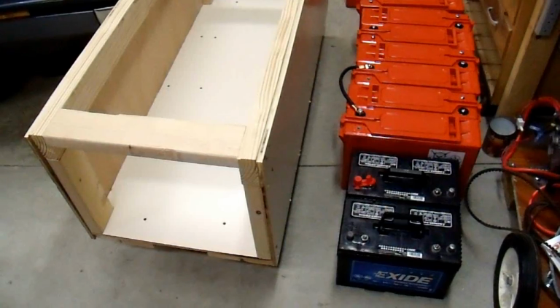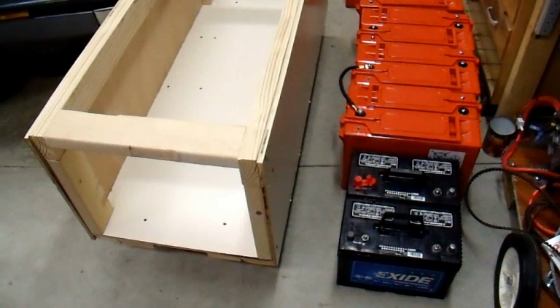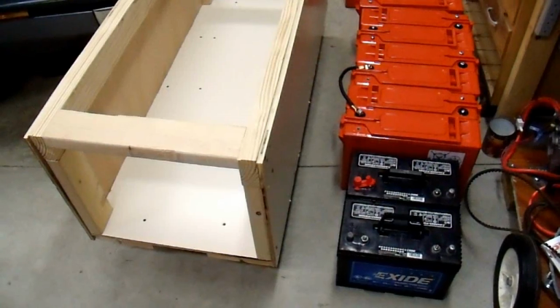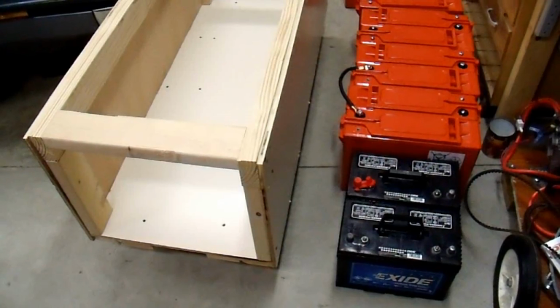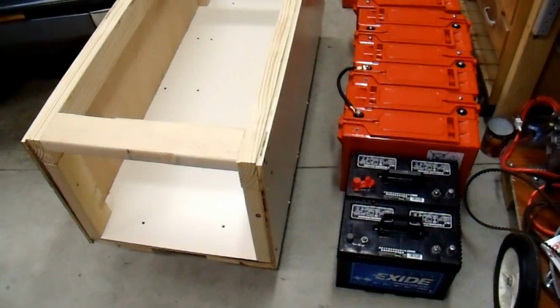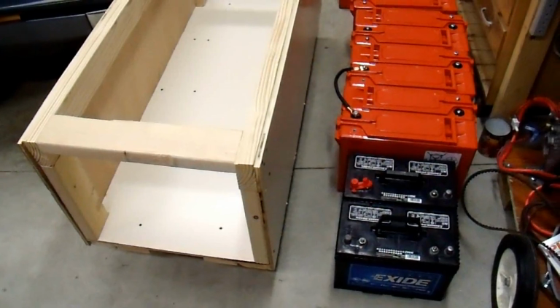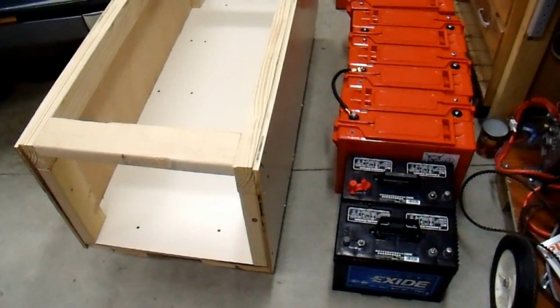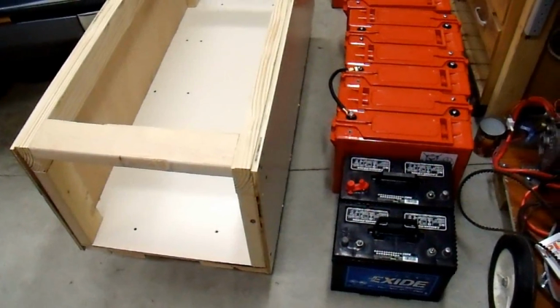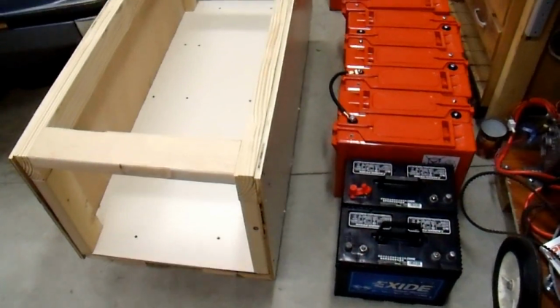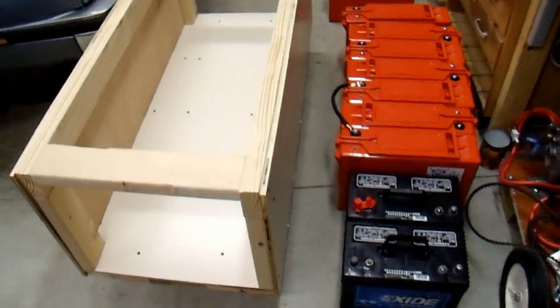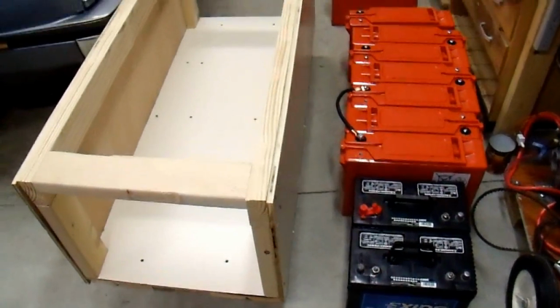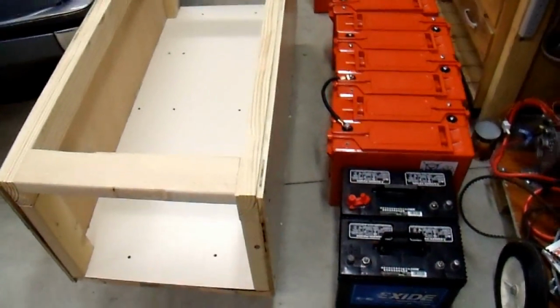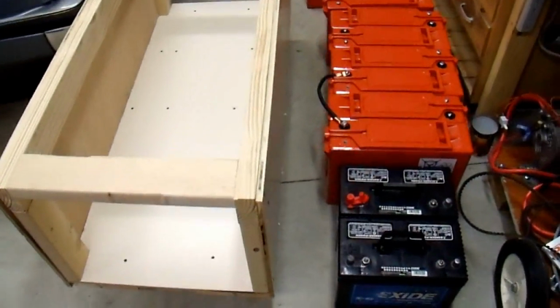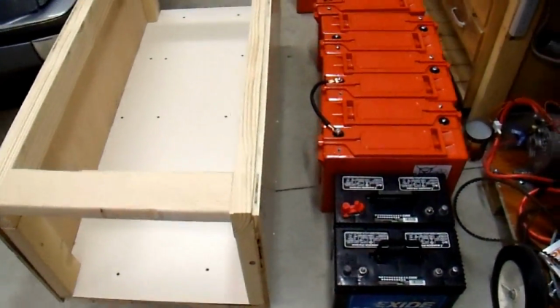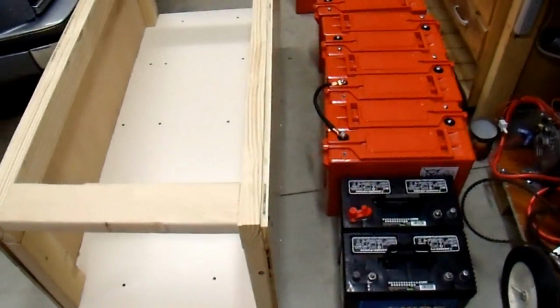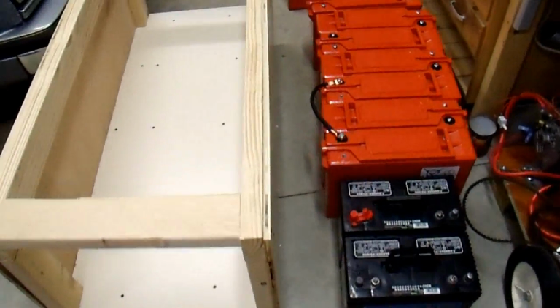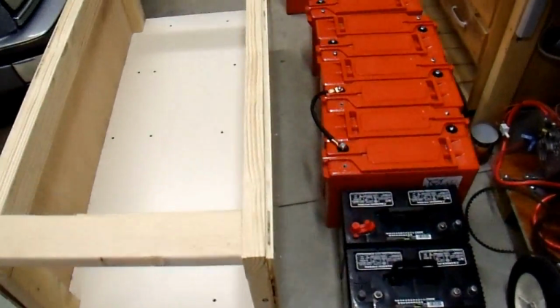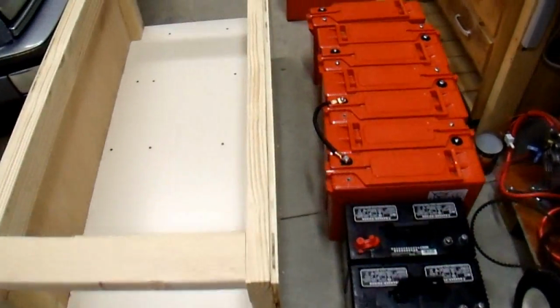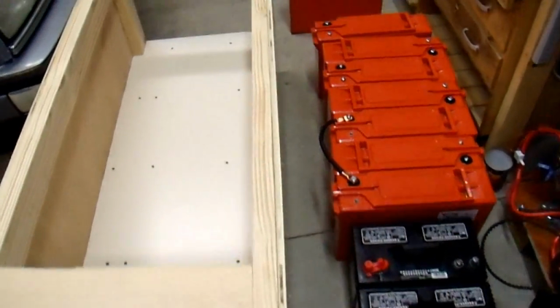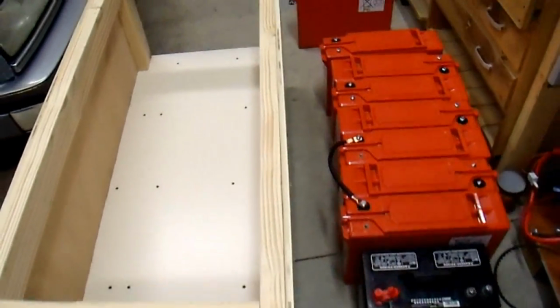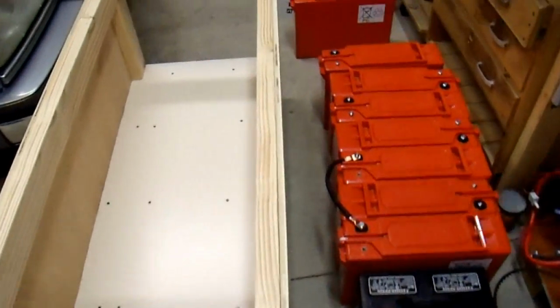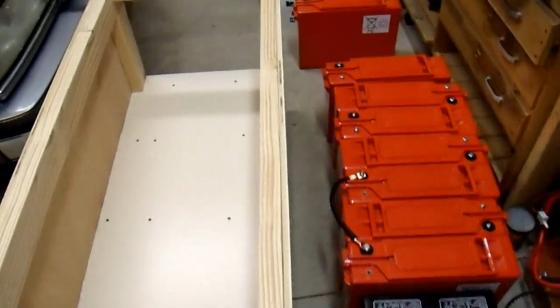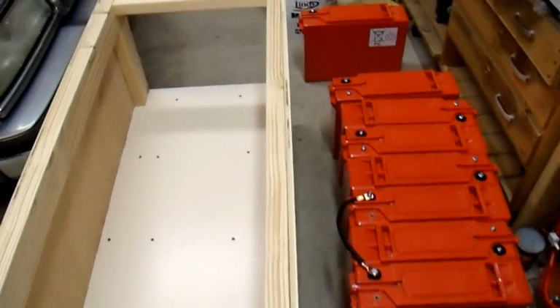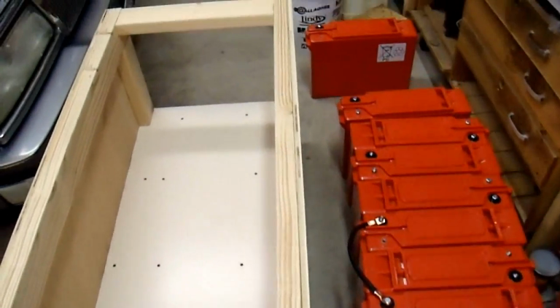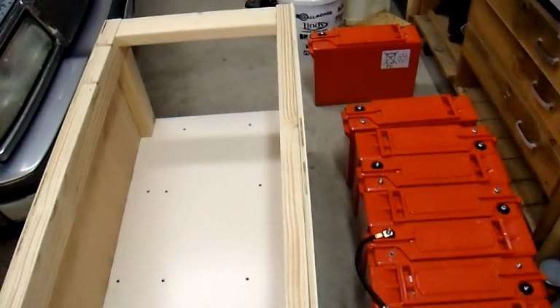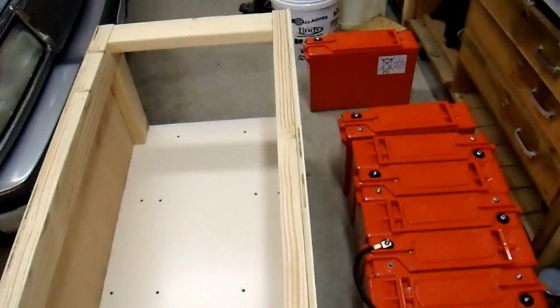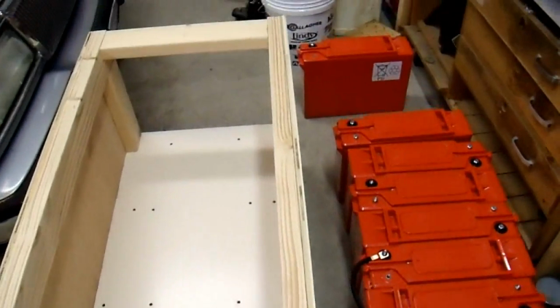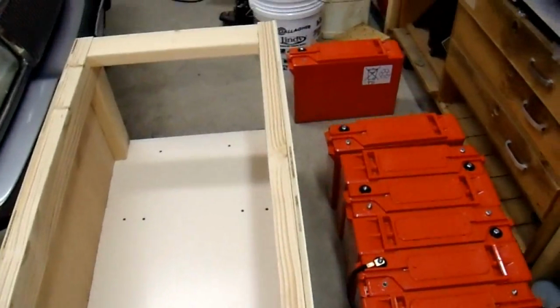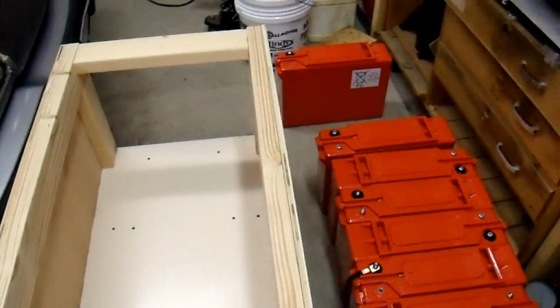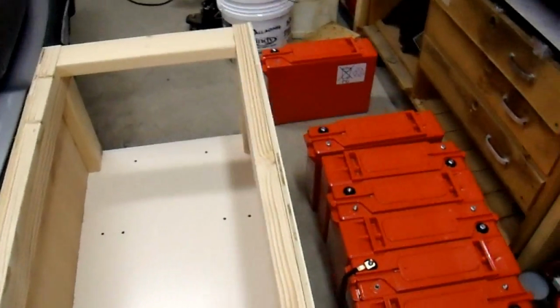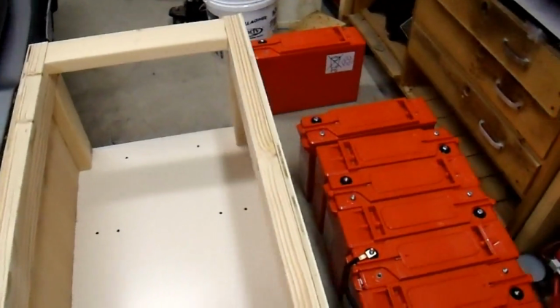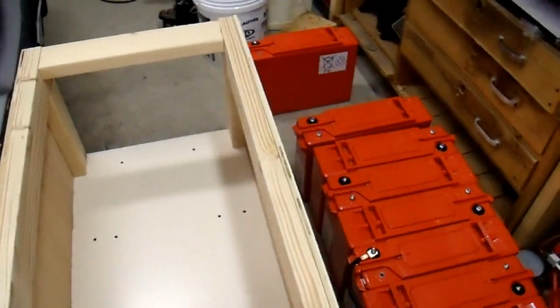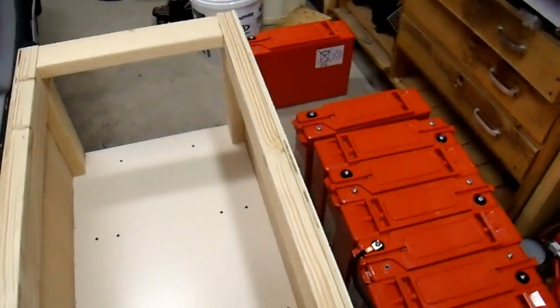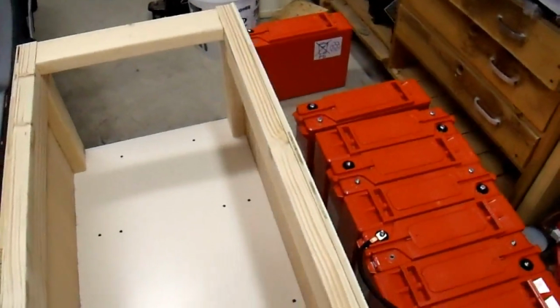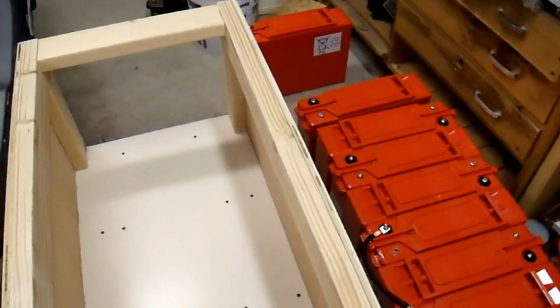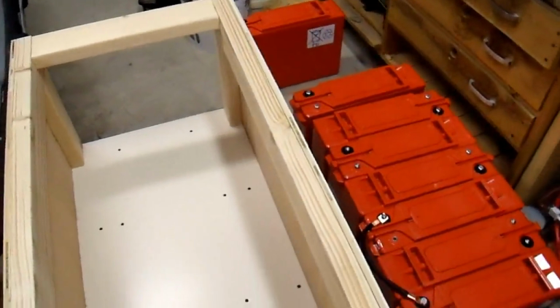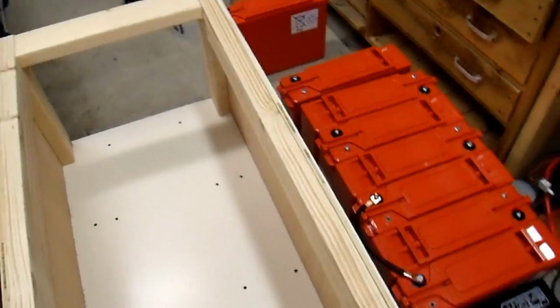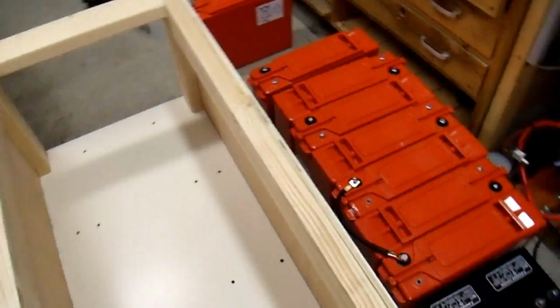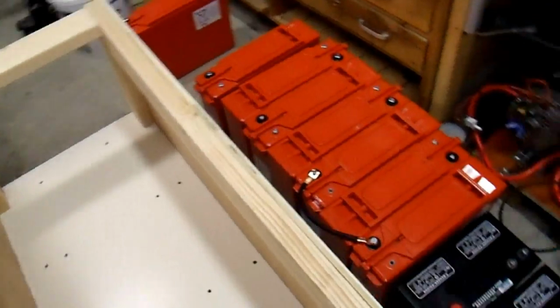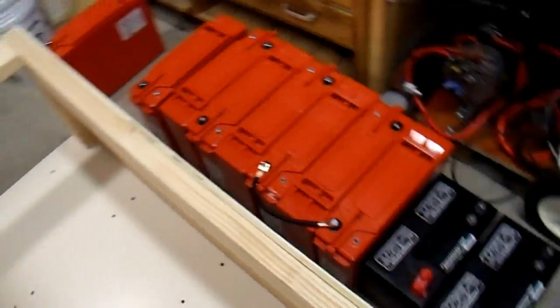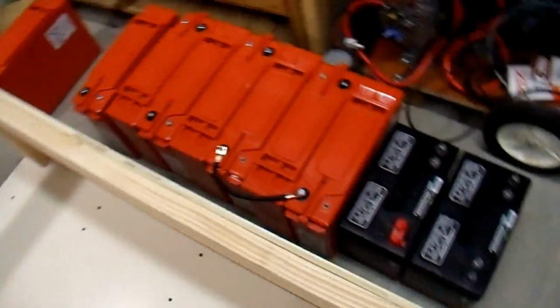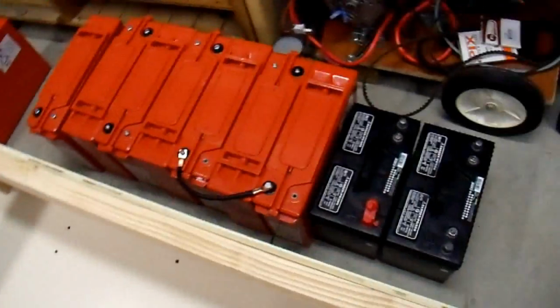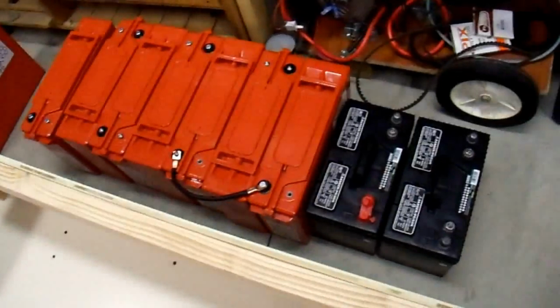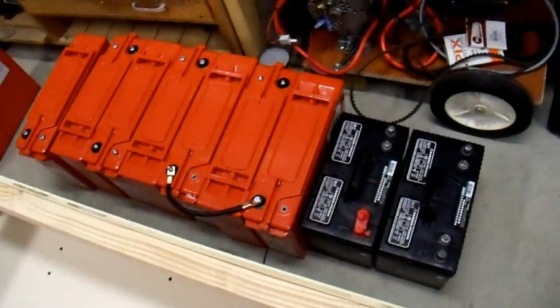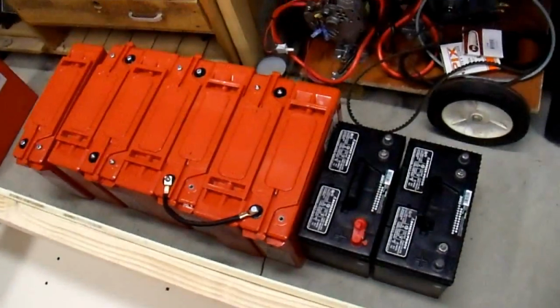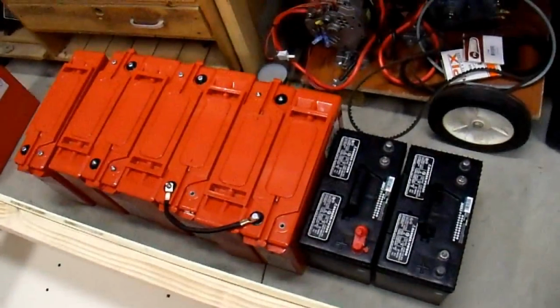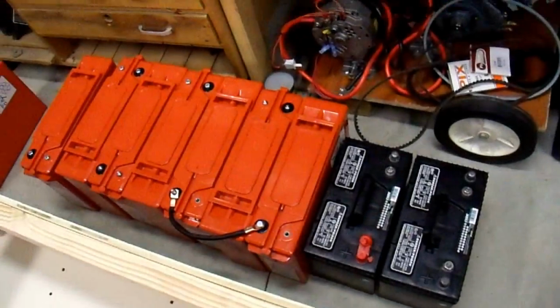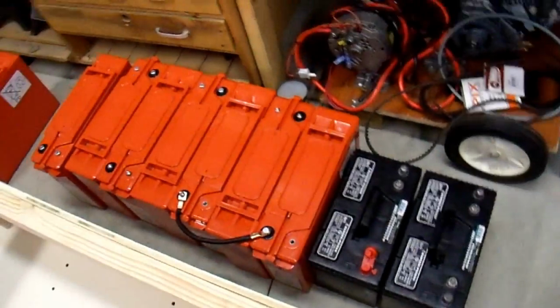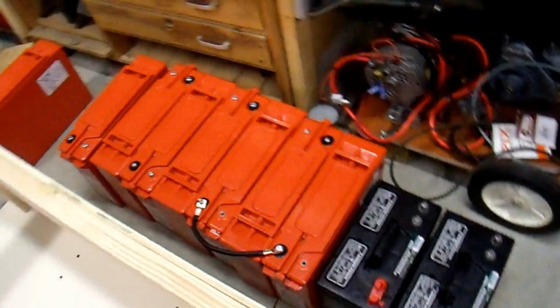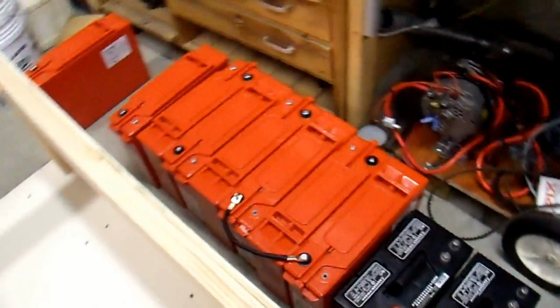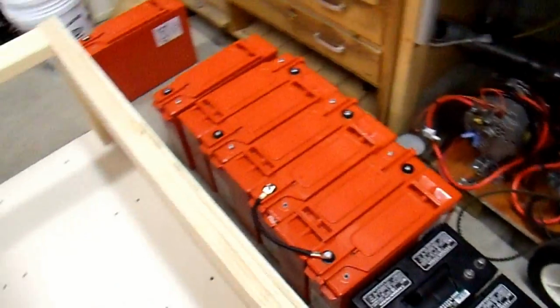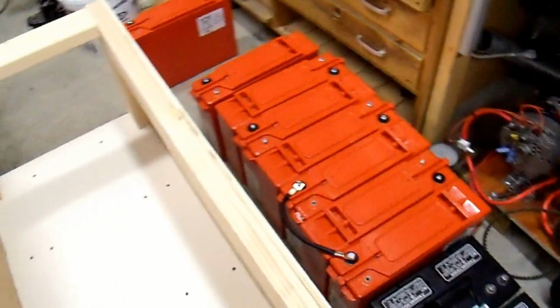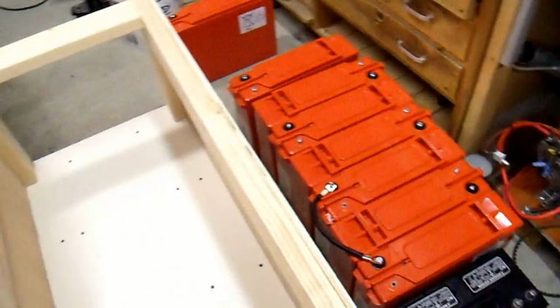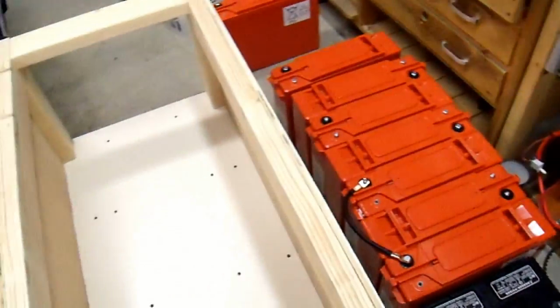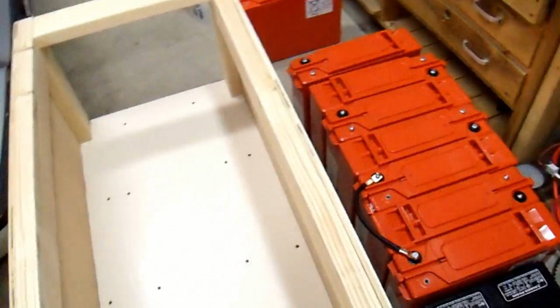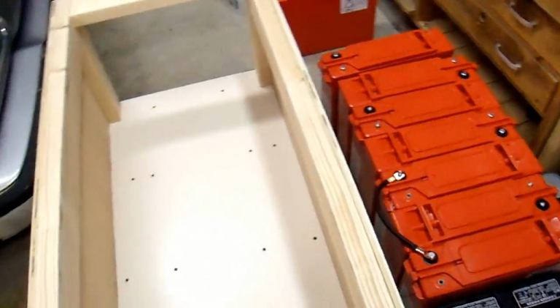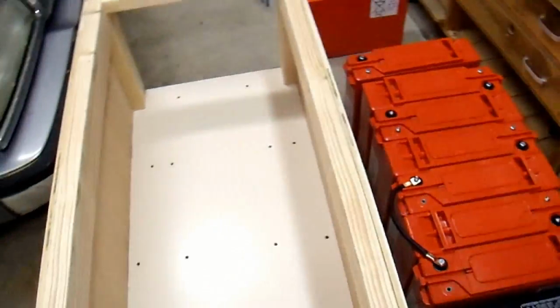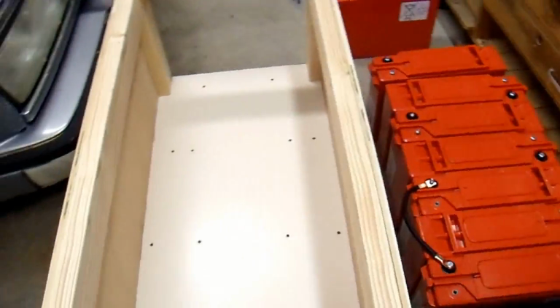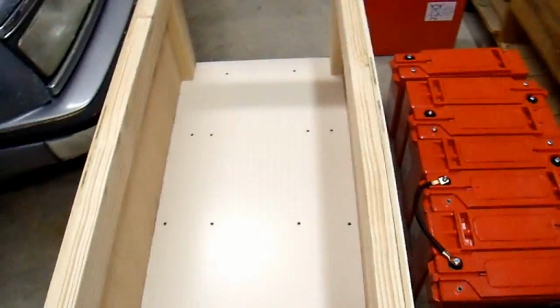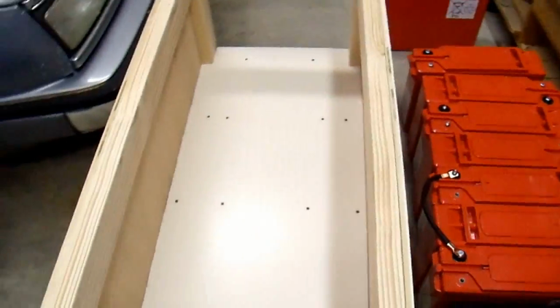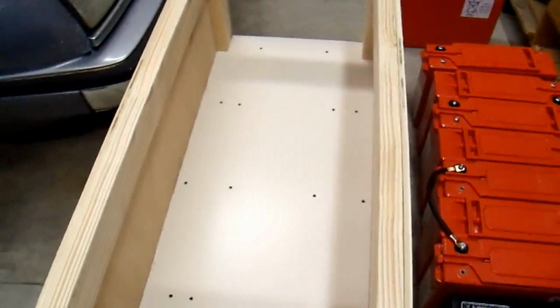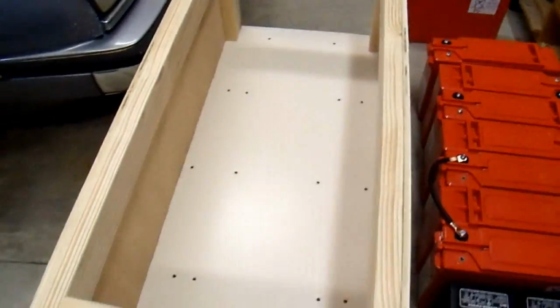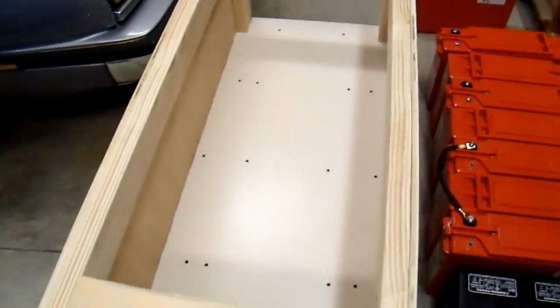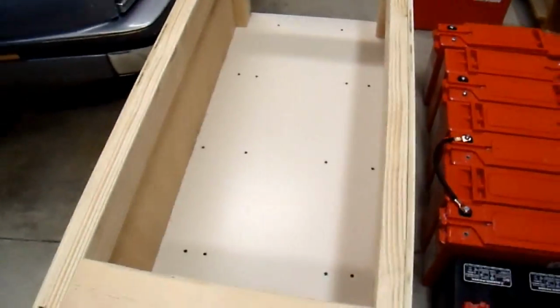I managed to lug it into my garage, and now it's time to assemble my battery bank slash rolling workbench.